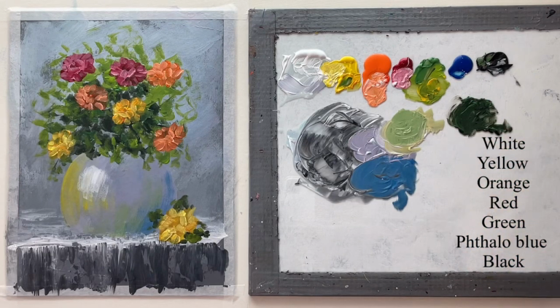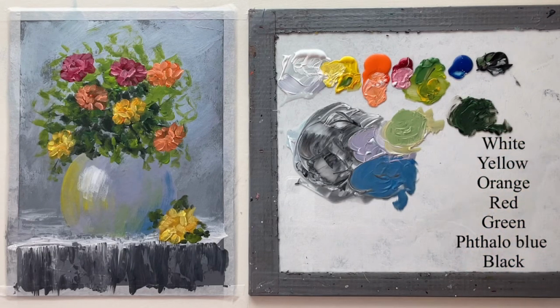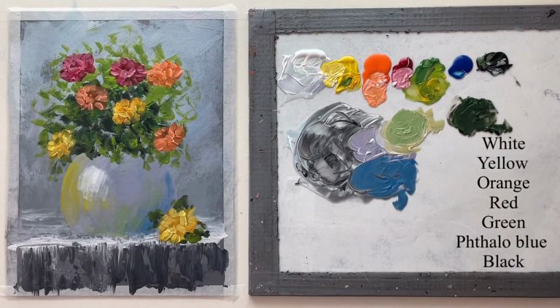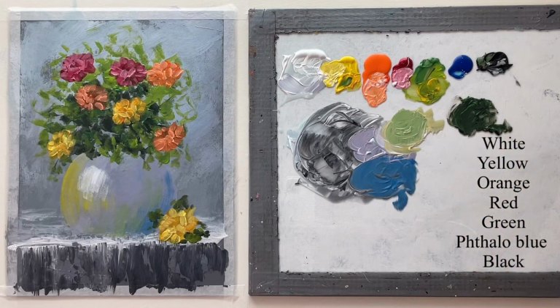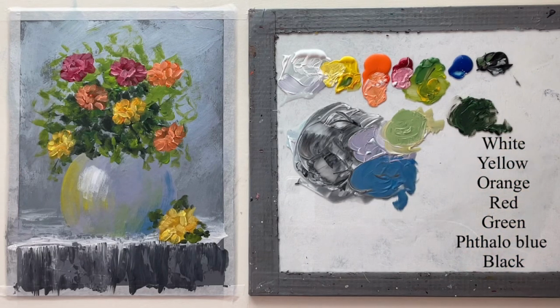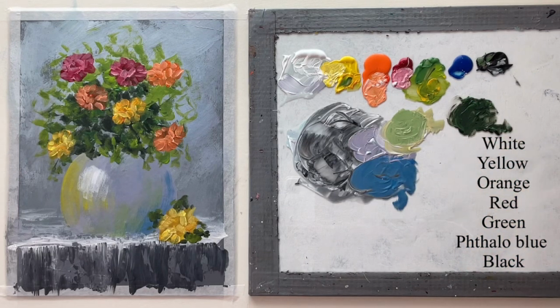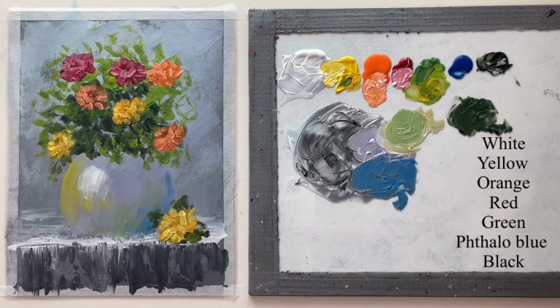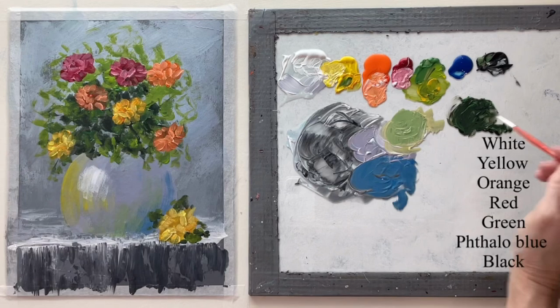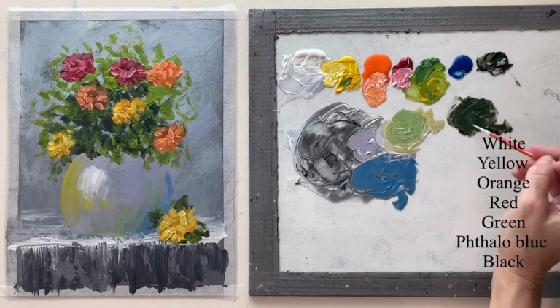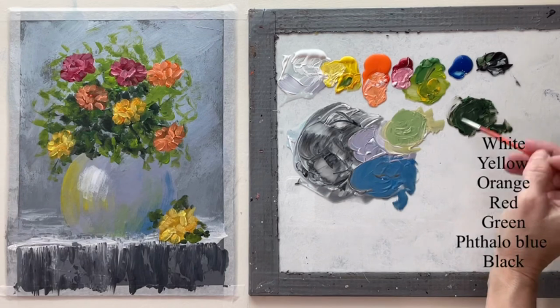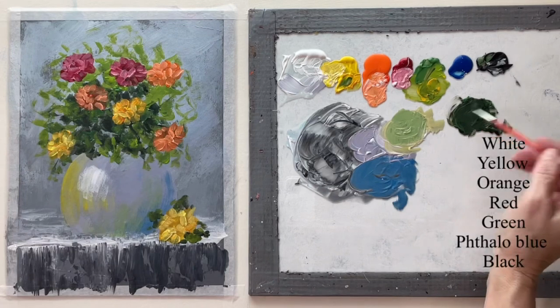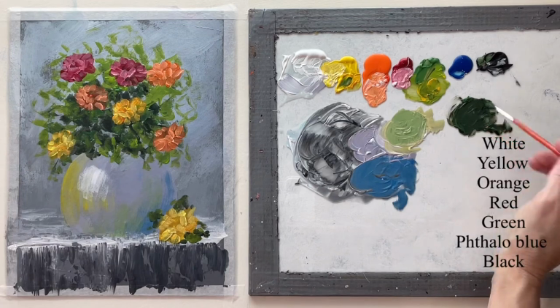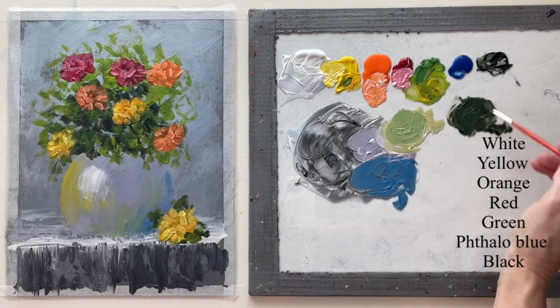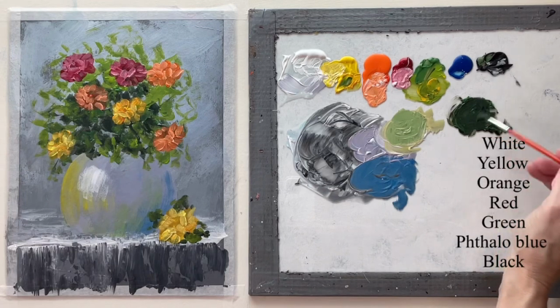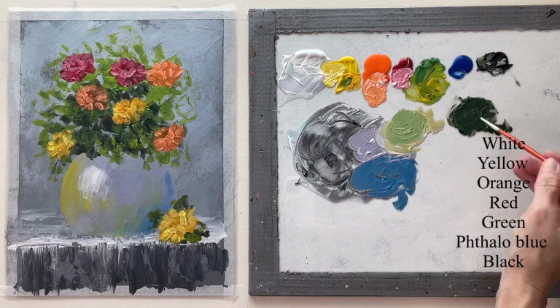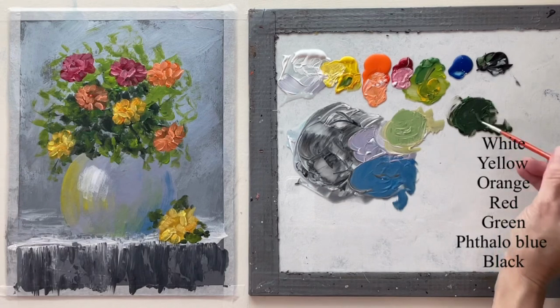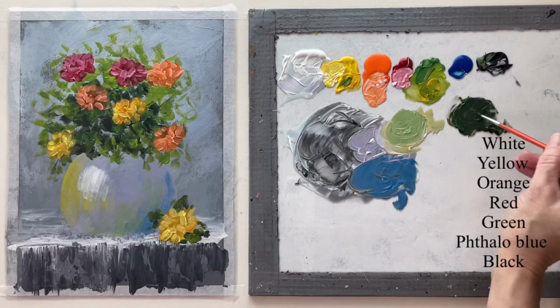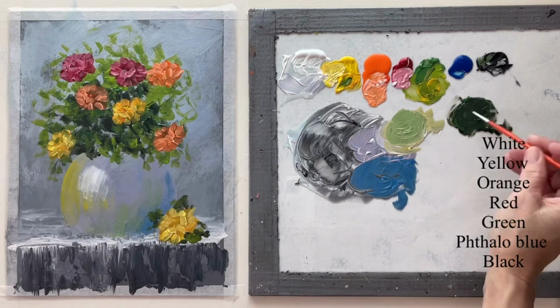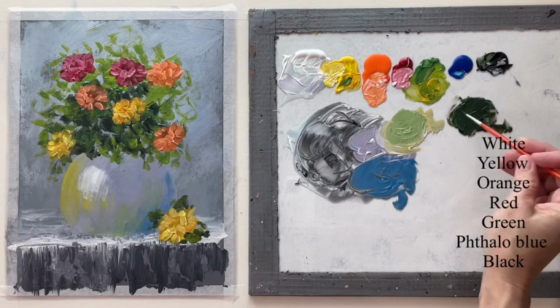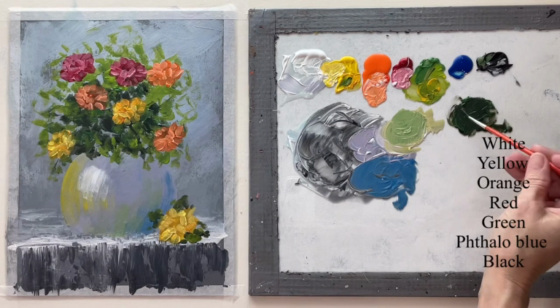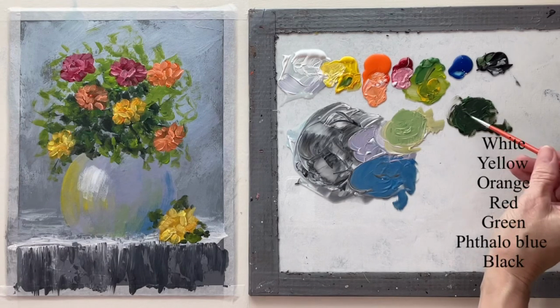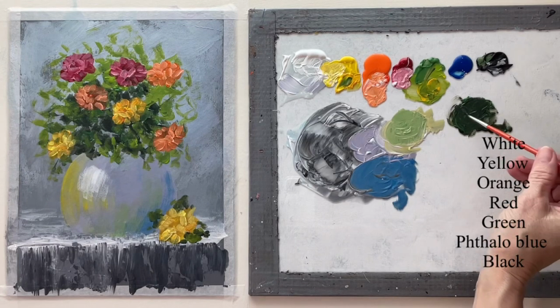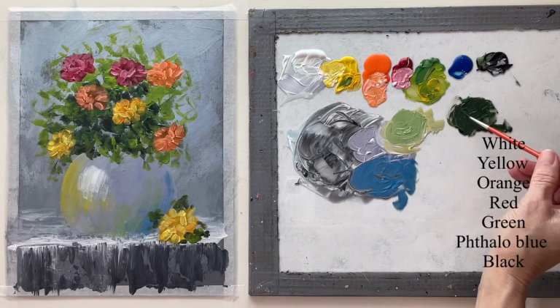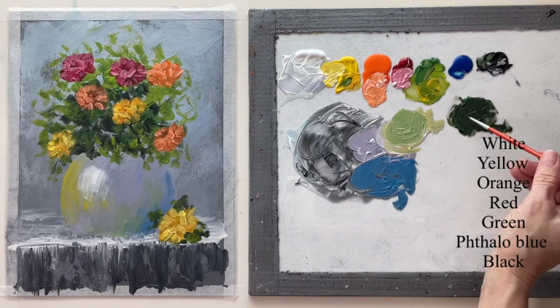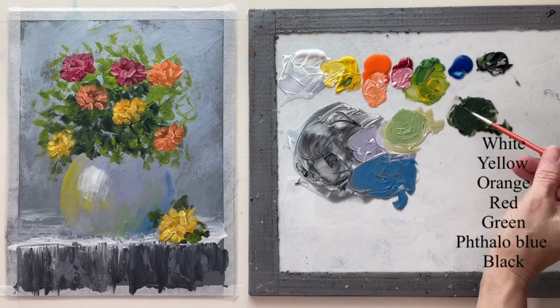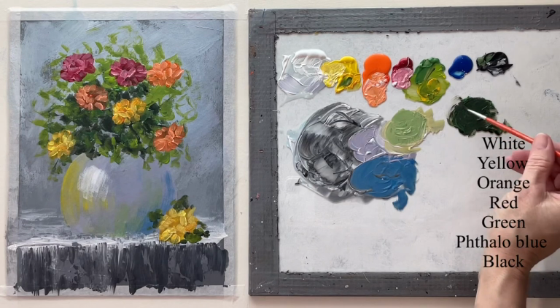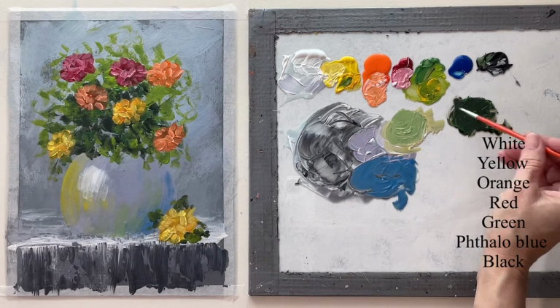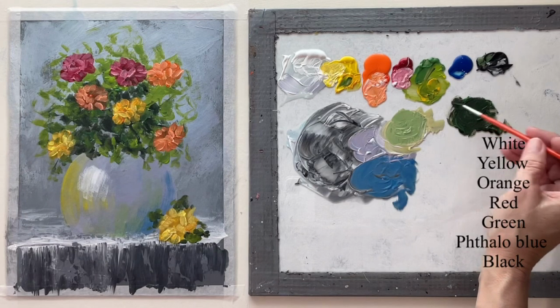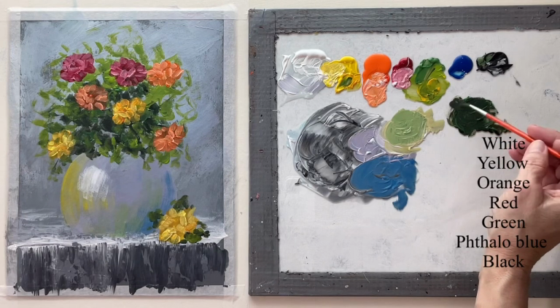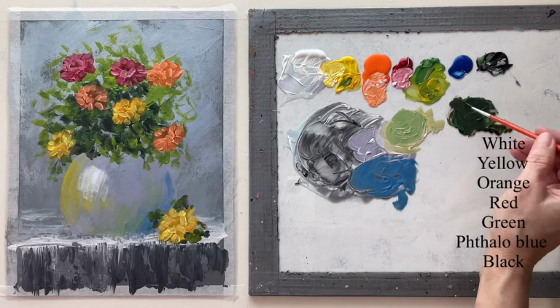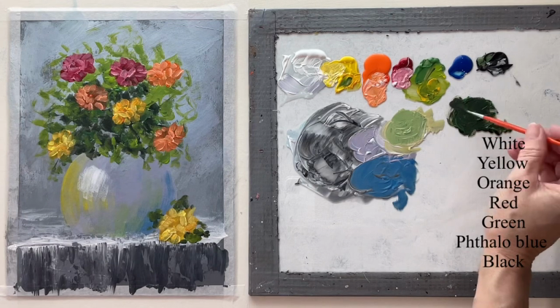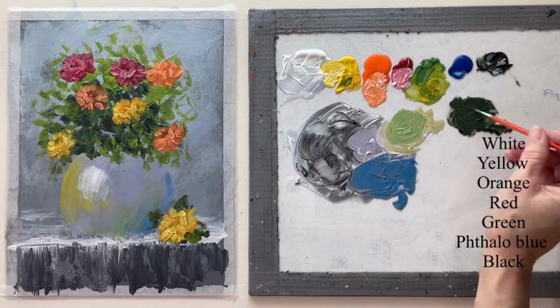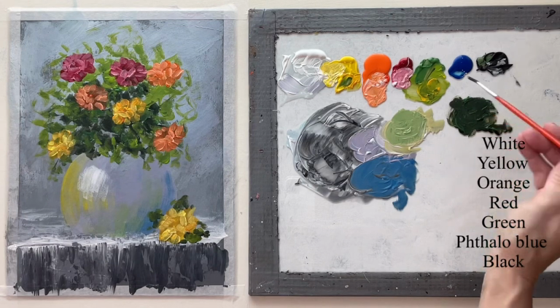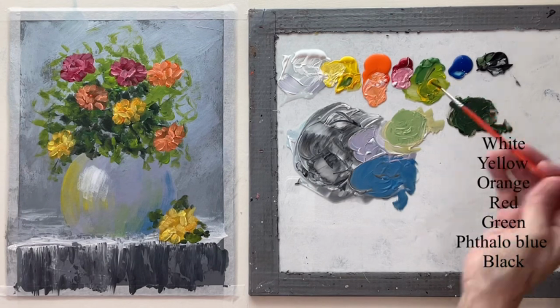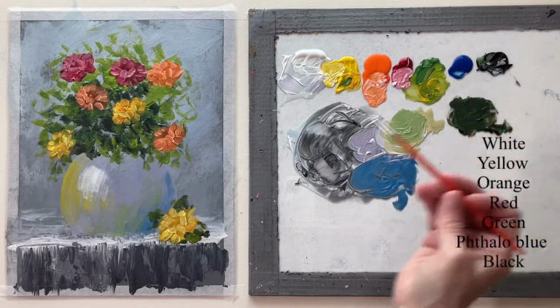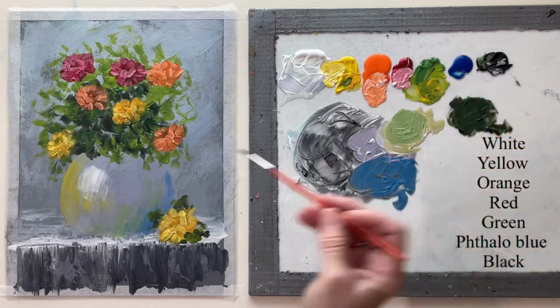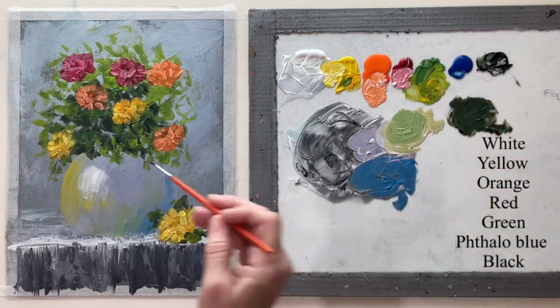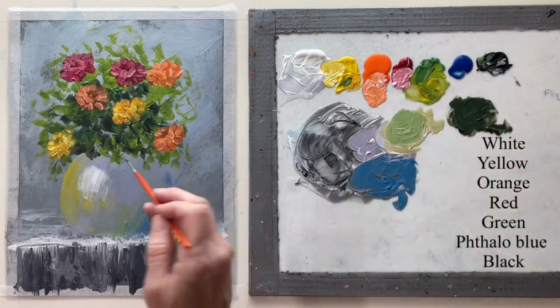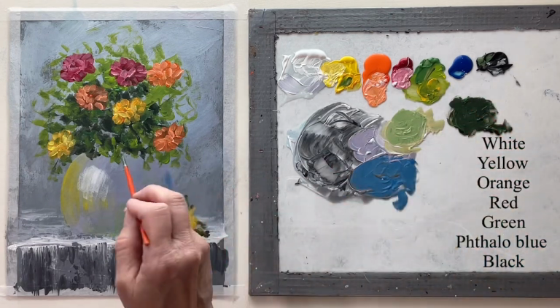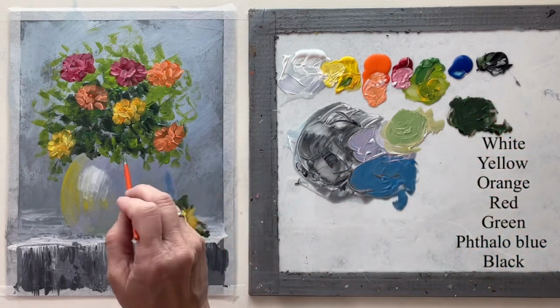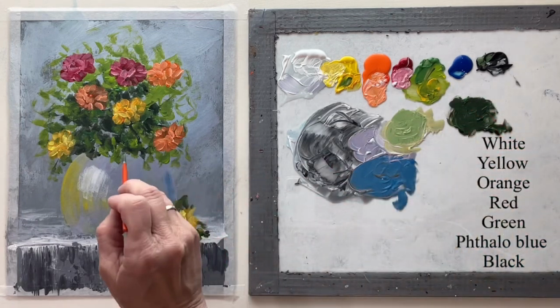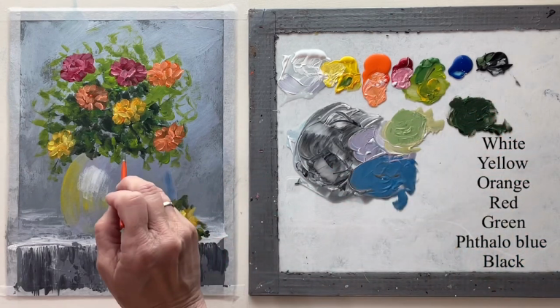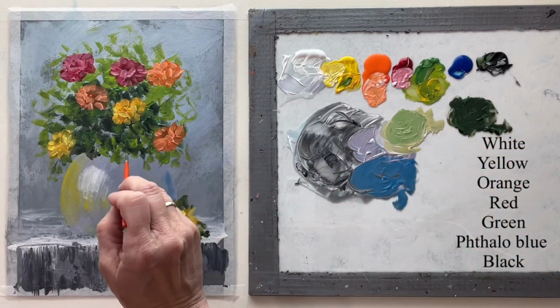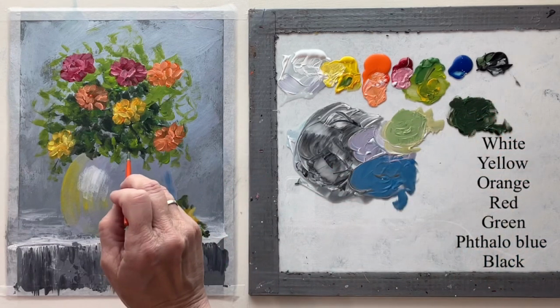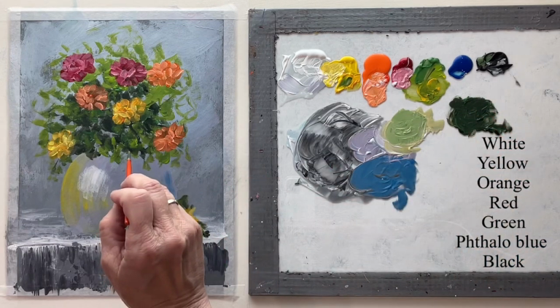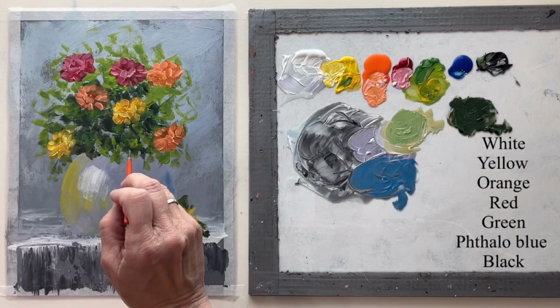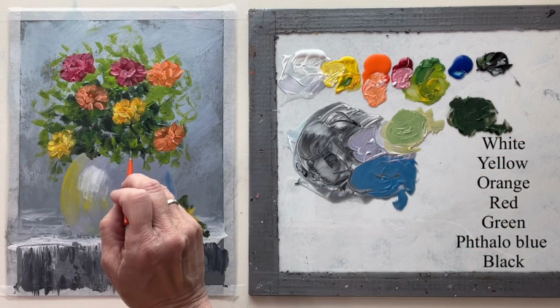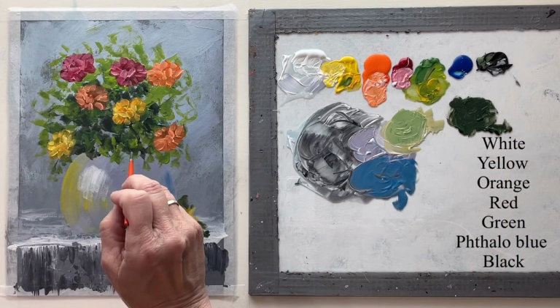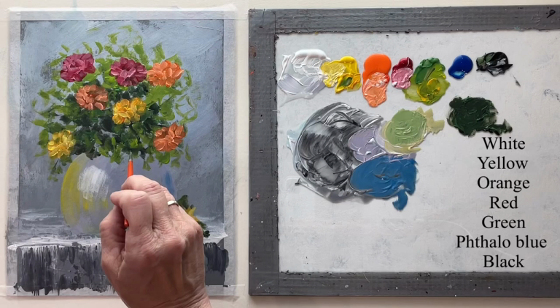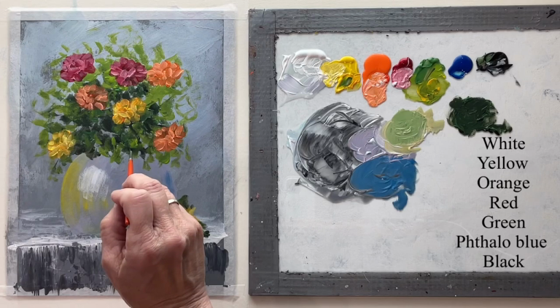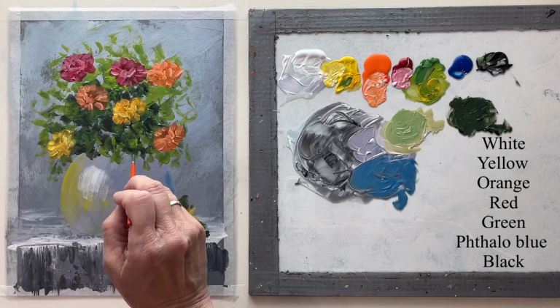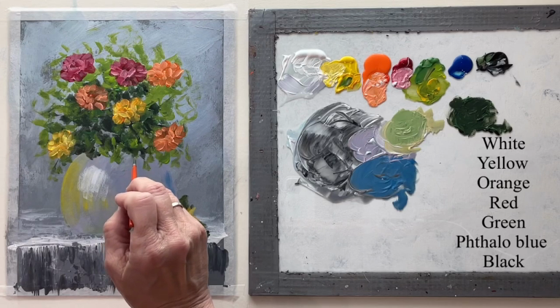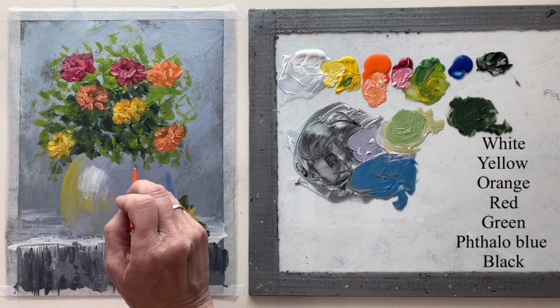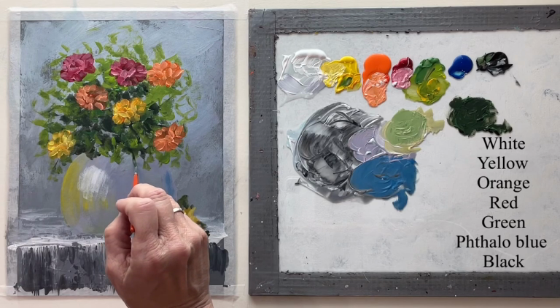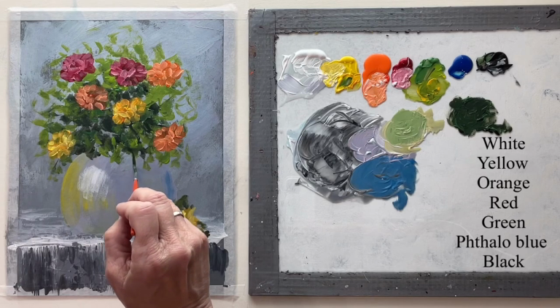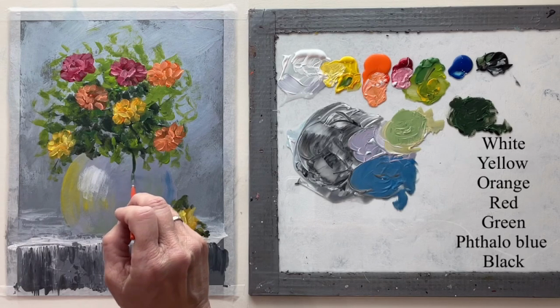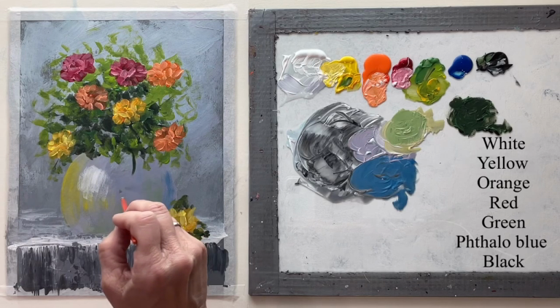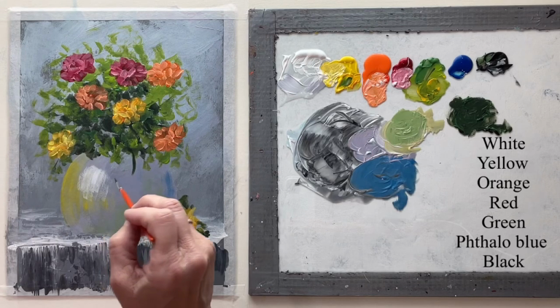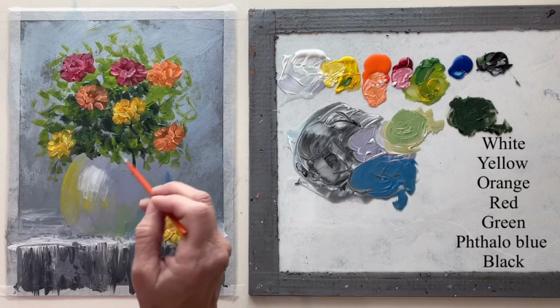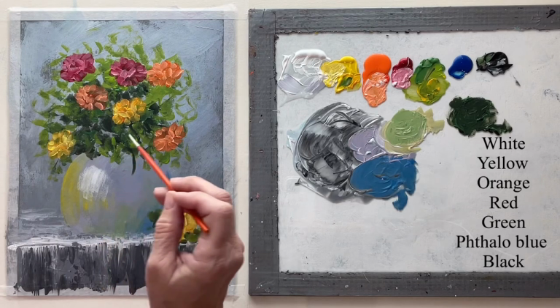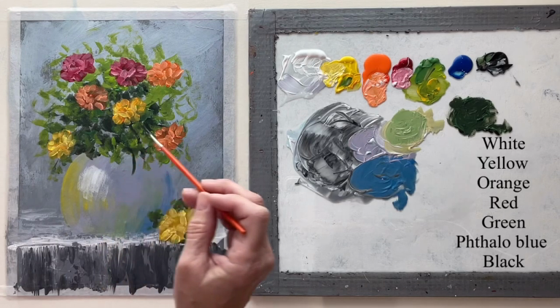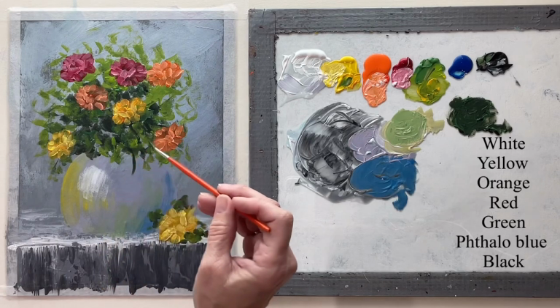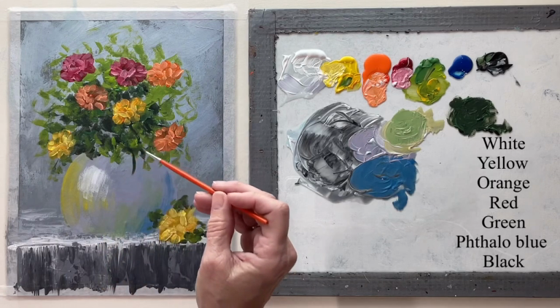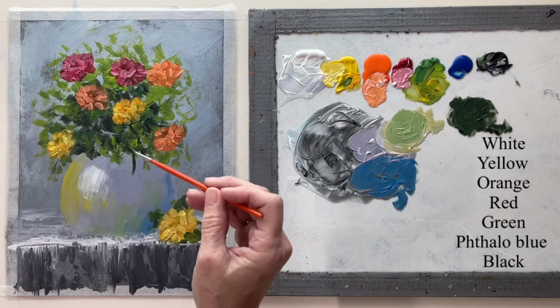Right now with a little liner brush with watered-down dark green, I'm going to put in a few stems for some buds.